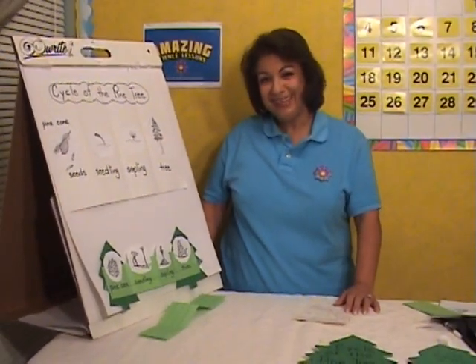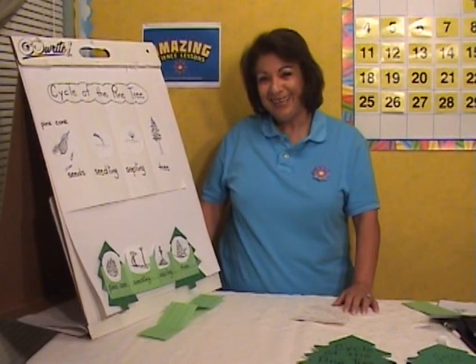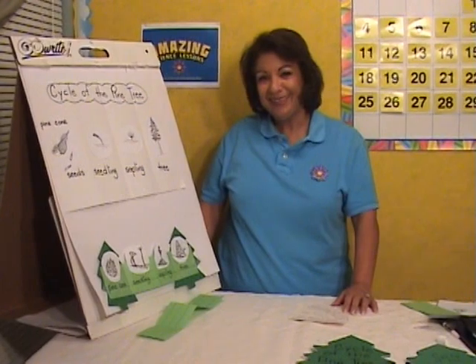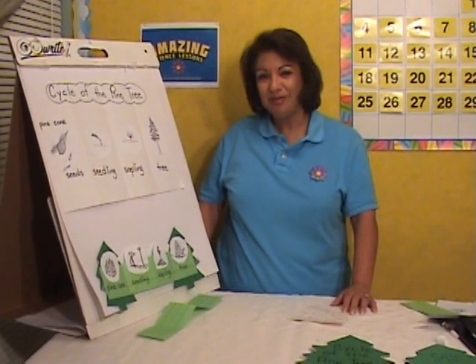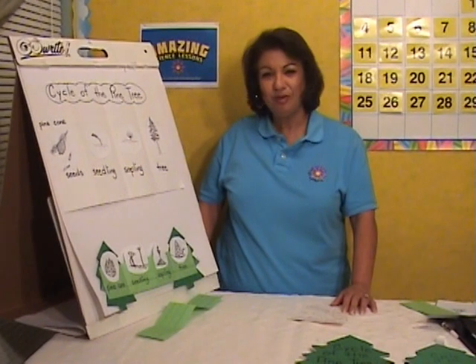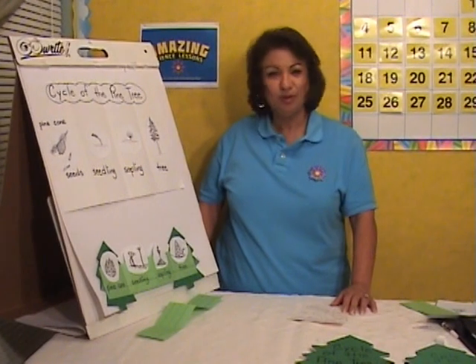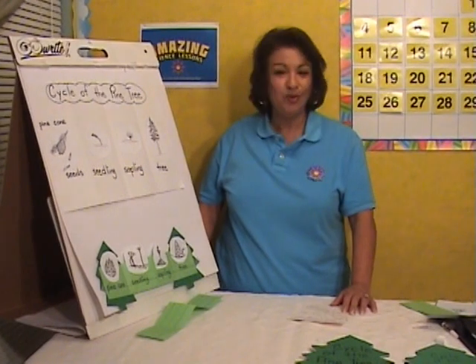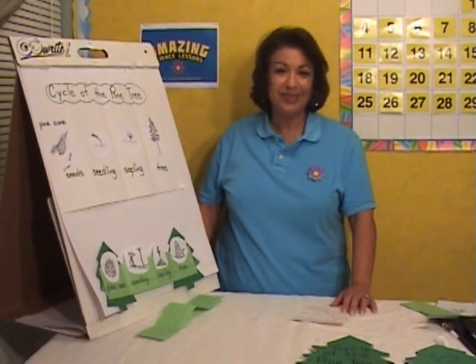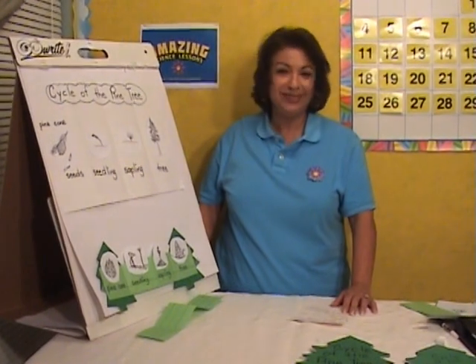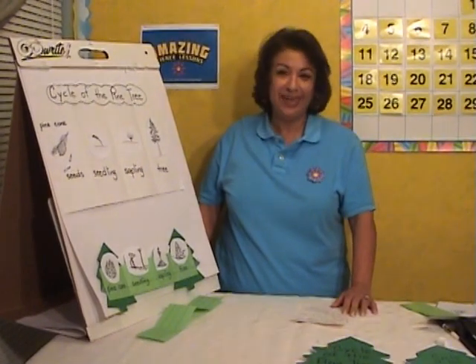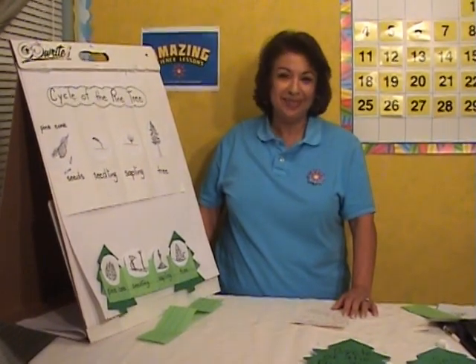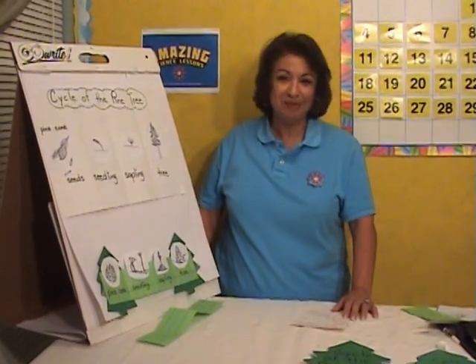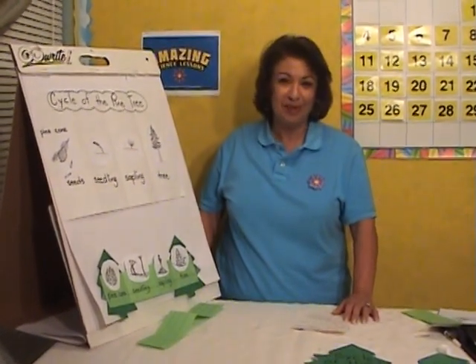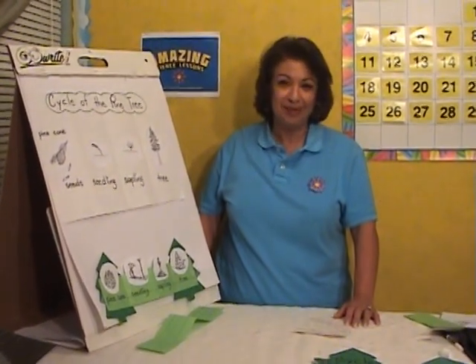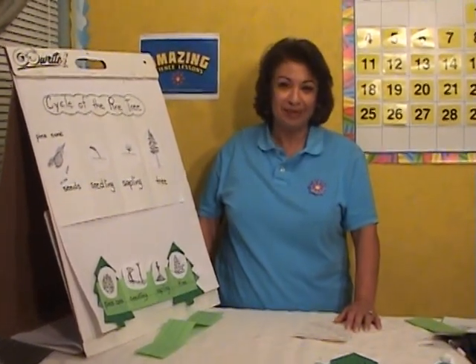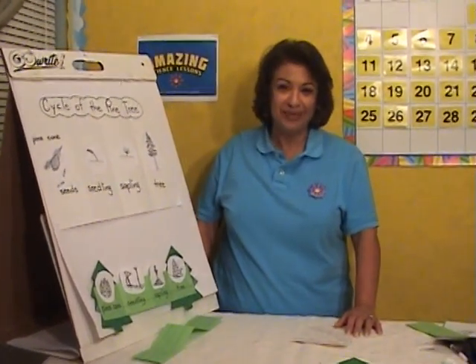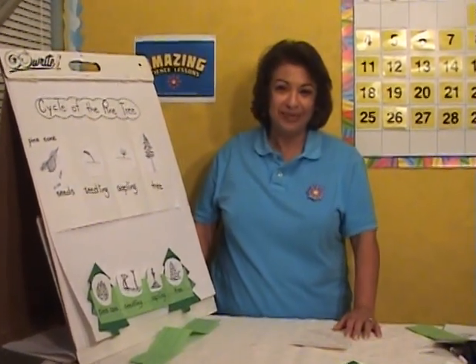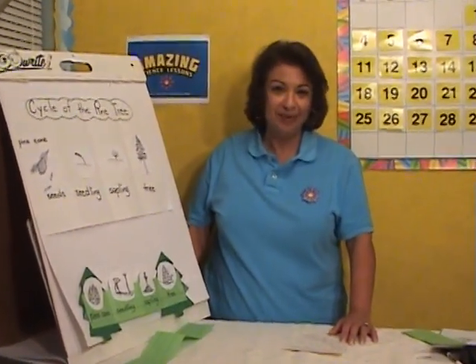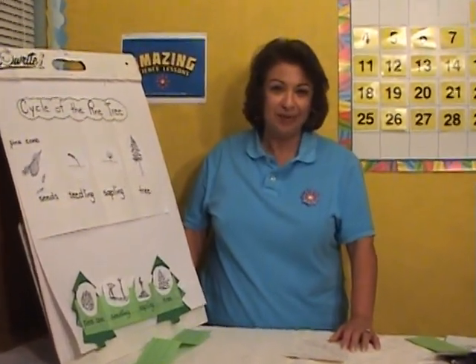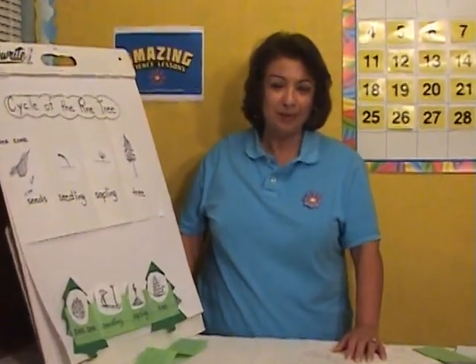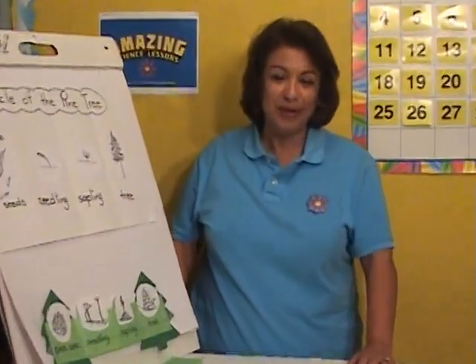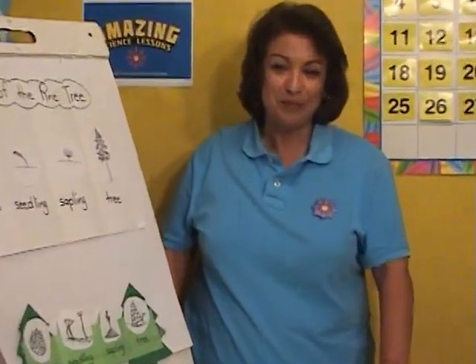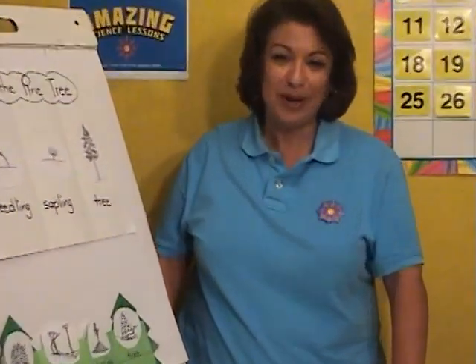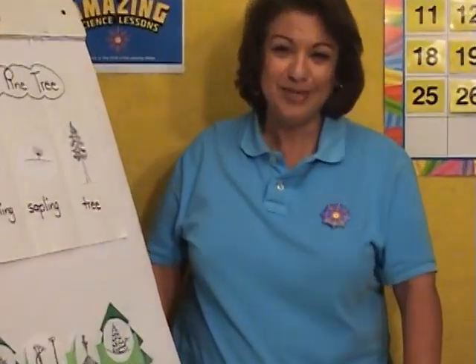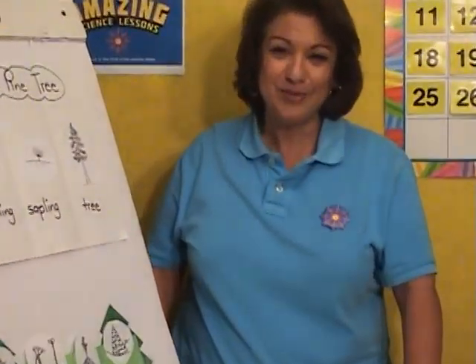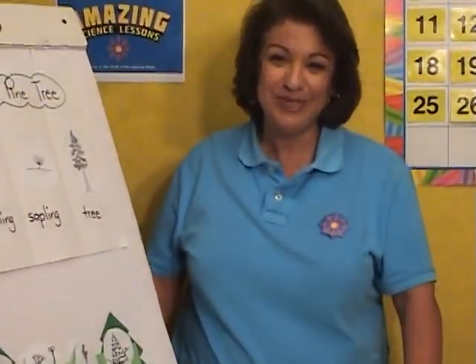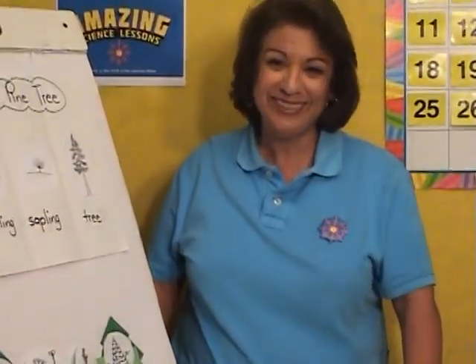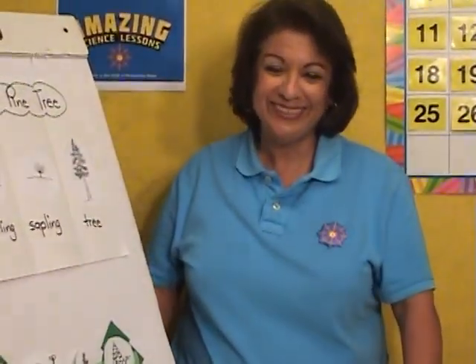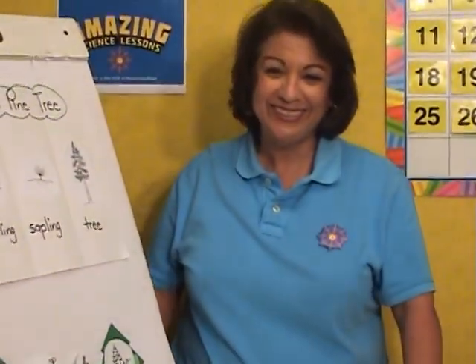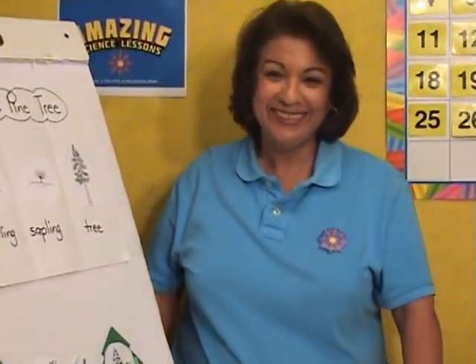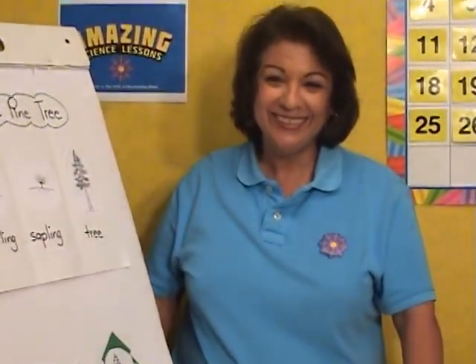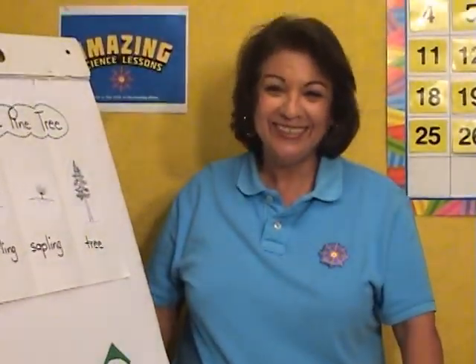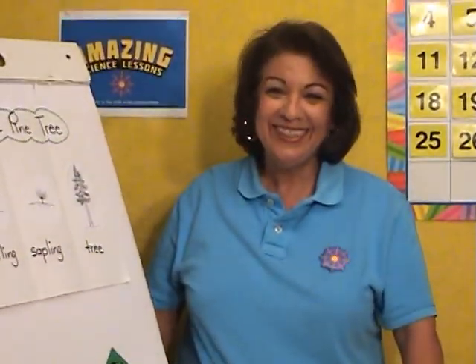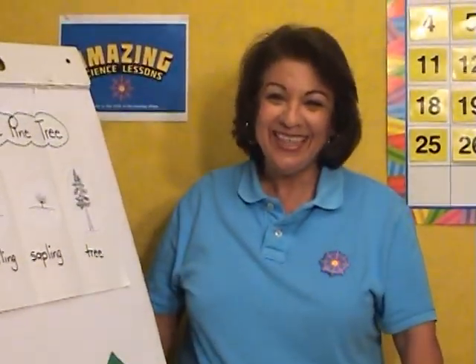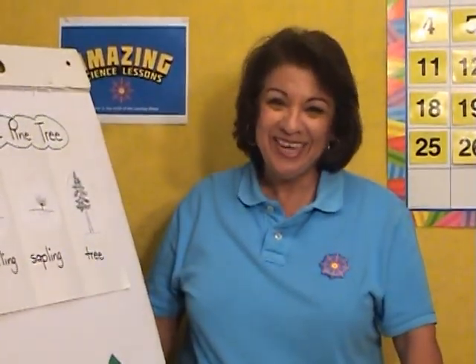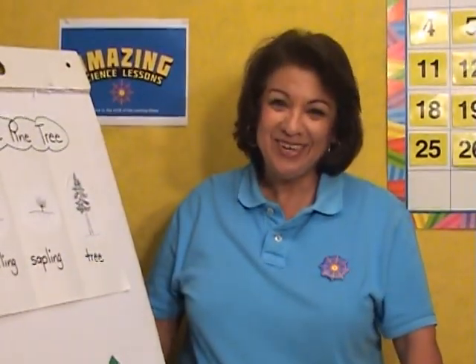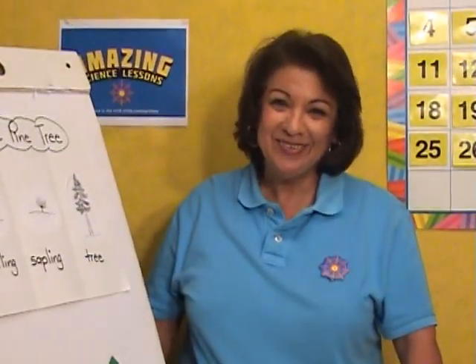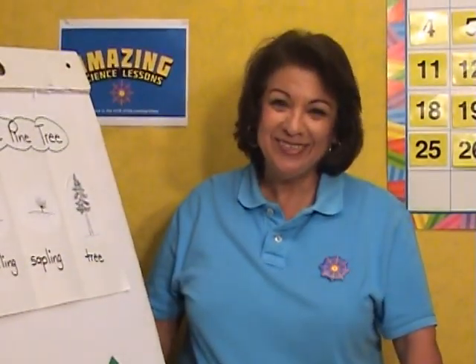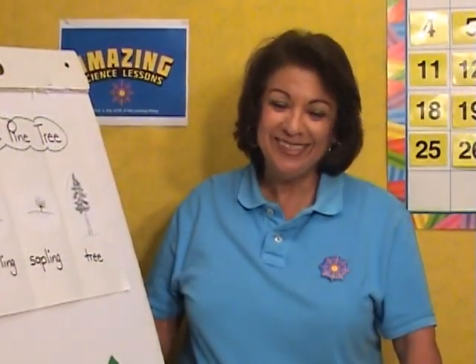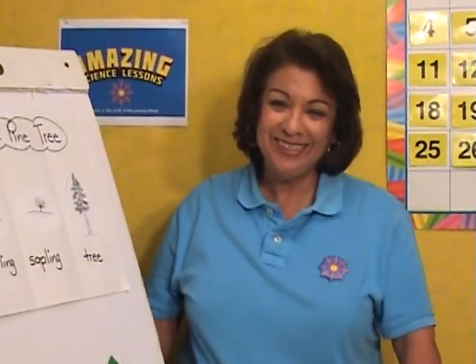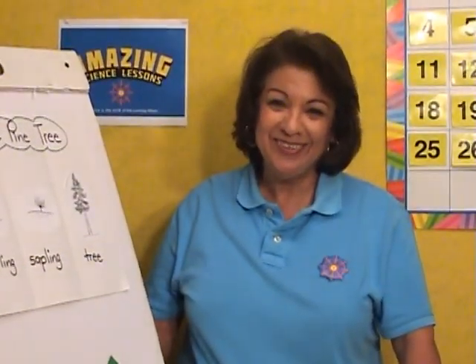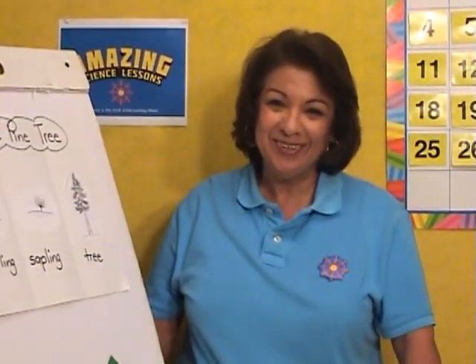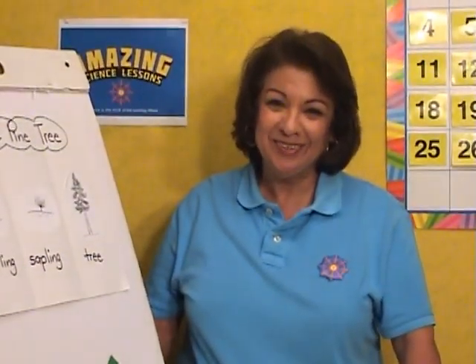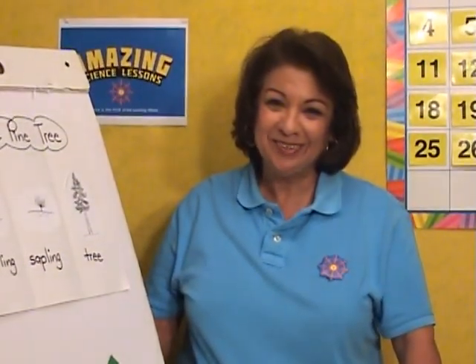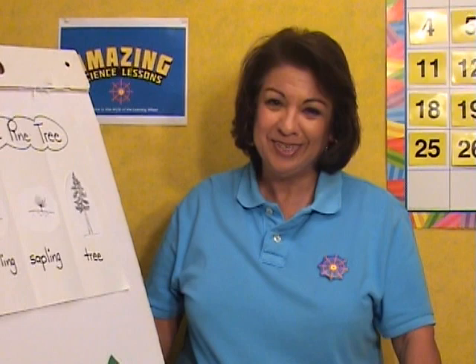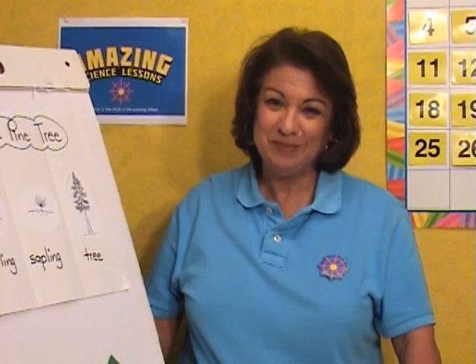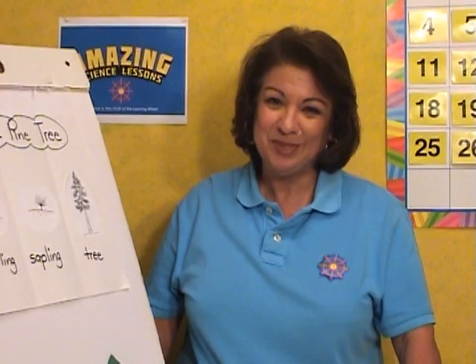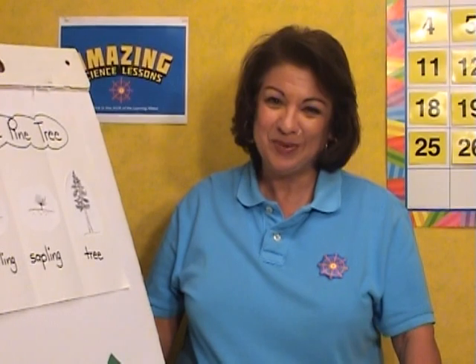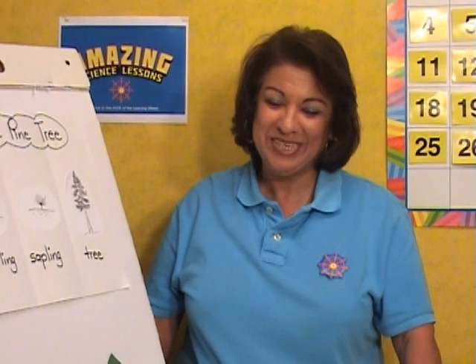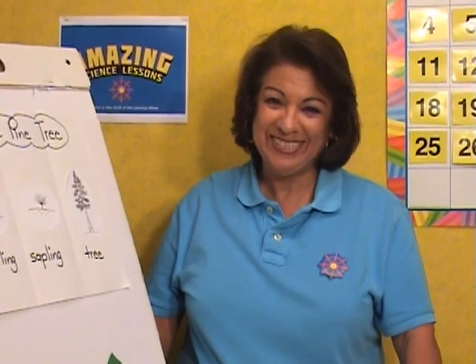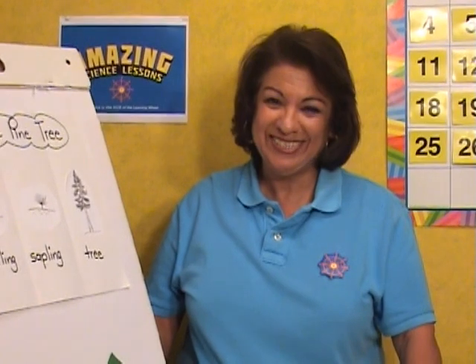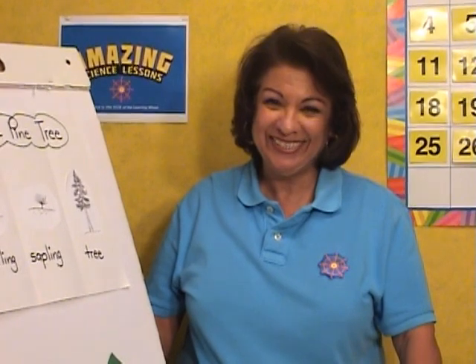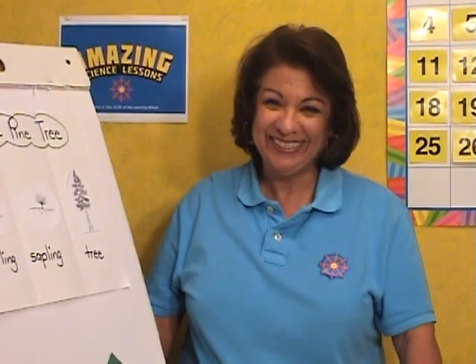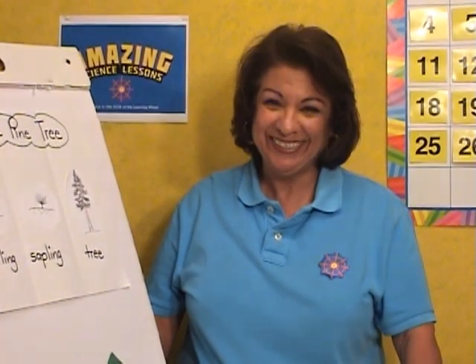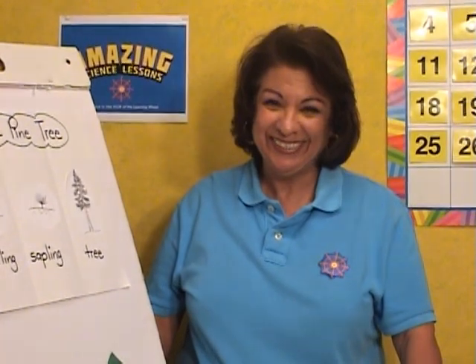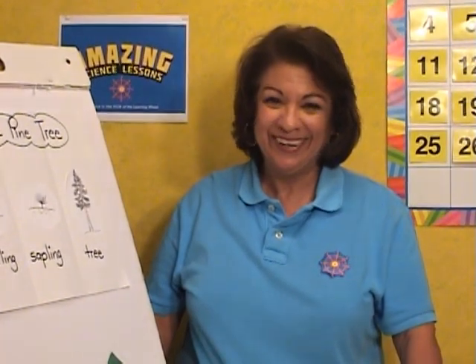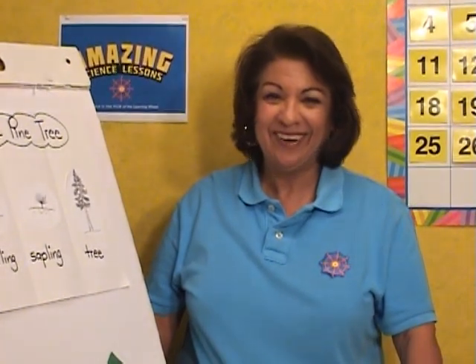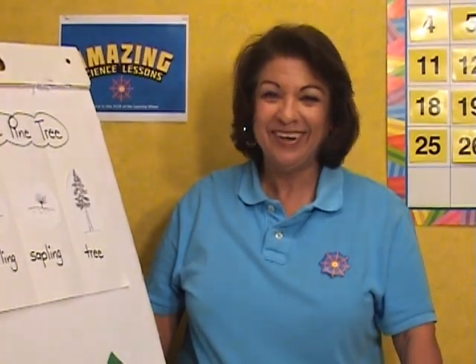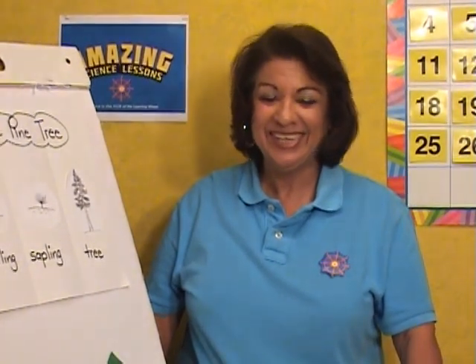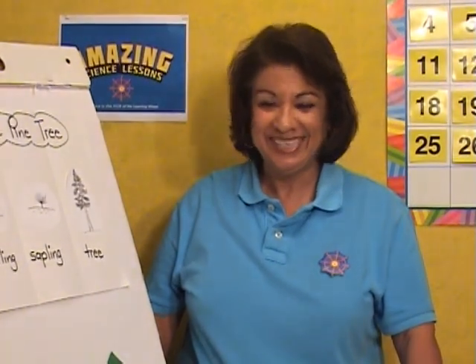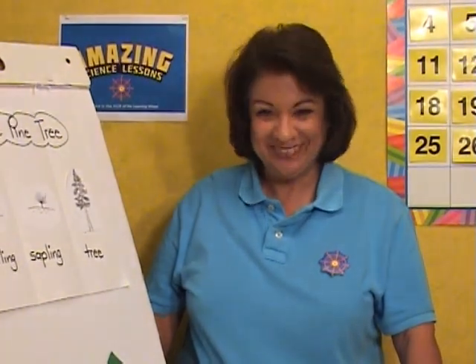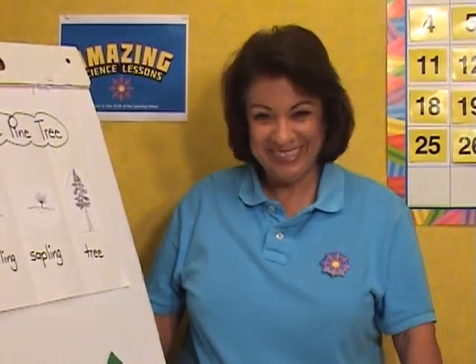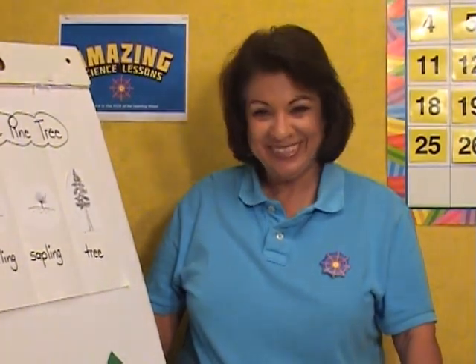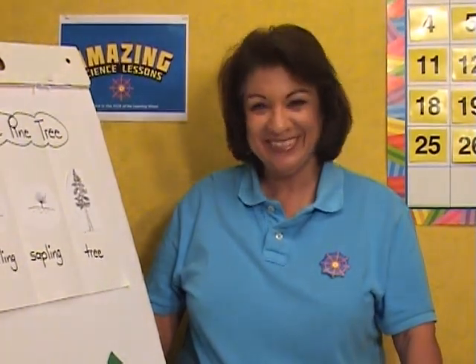Thank you. This concludes our demonstration on Activity 2.